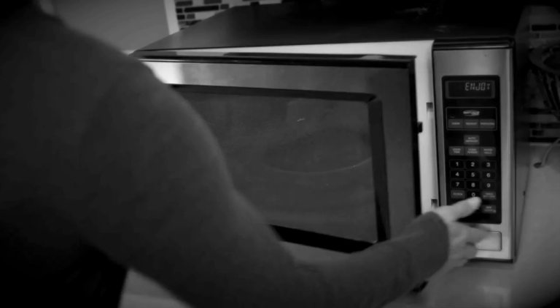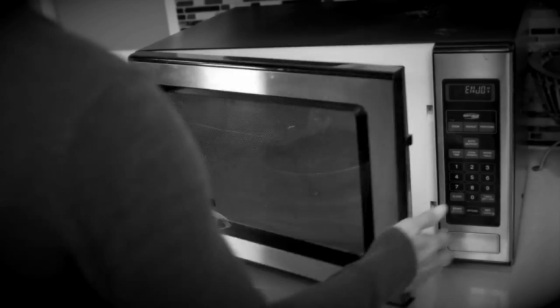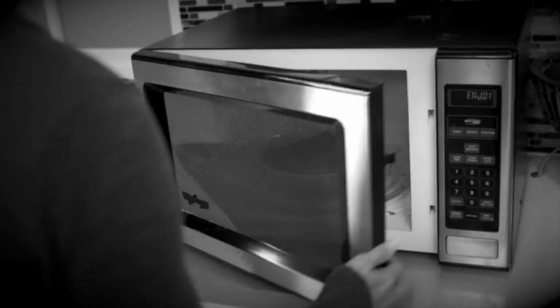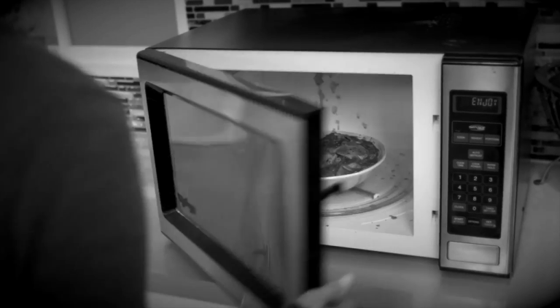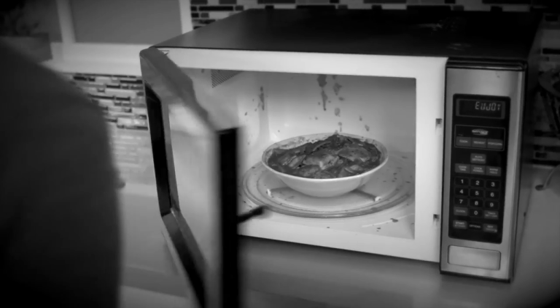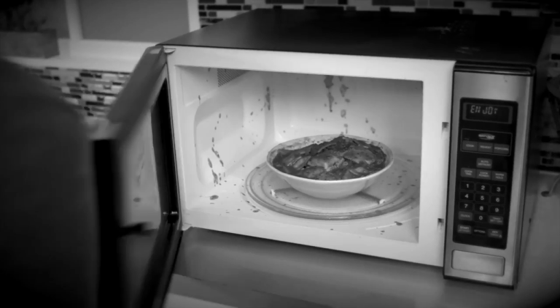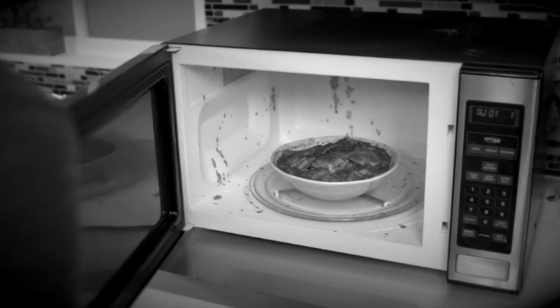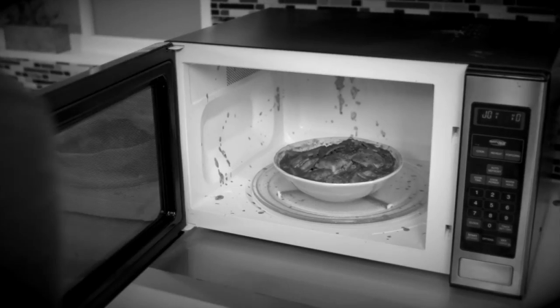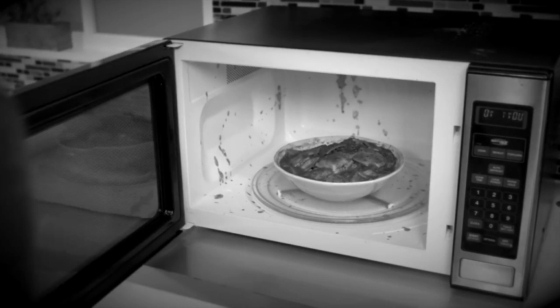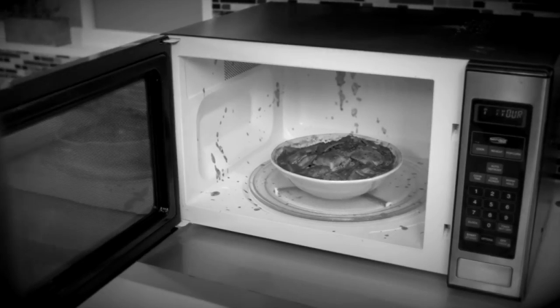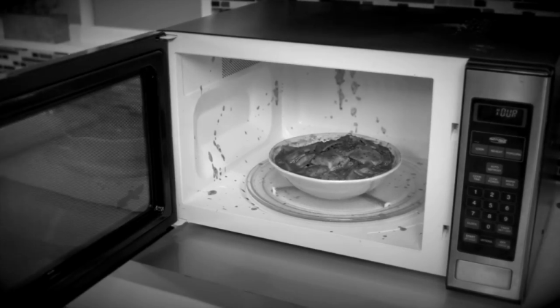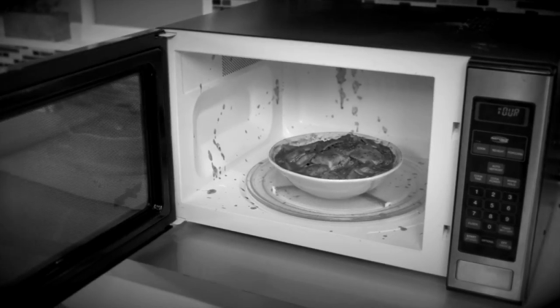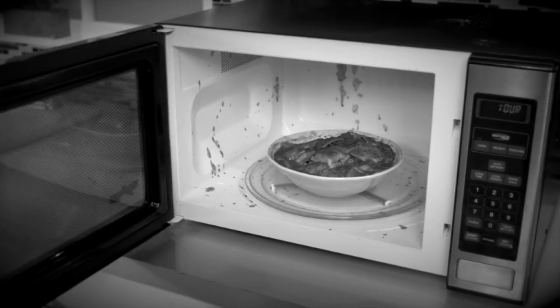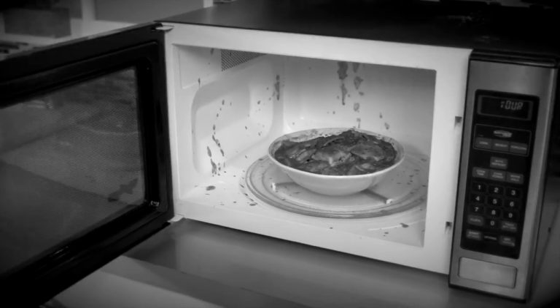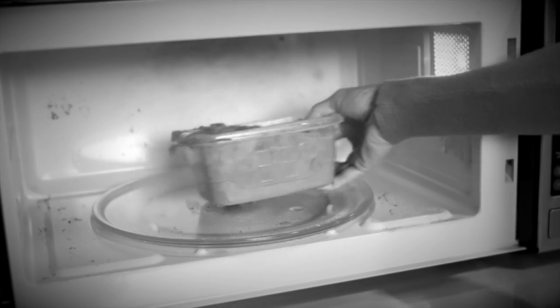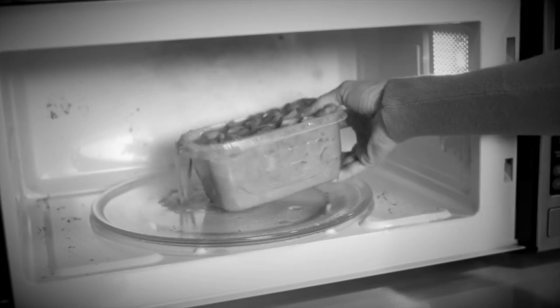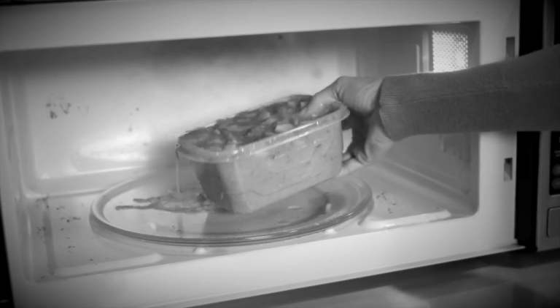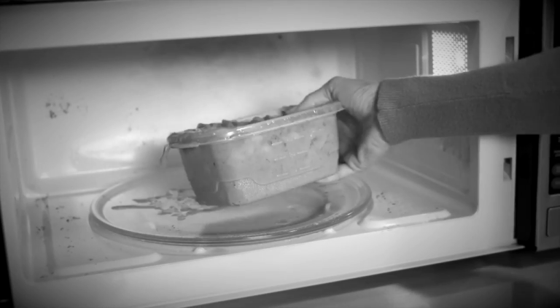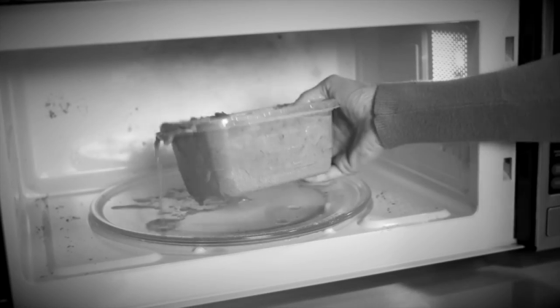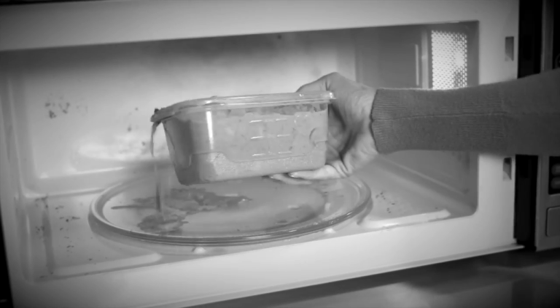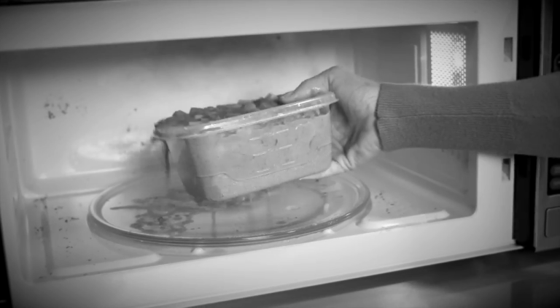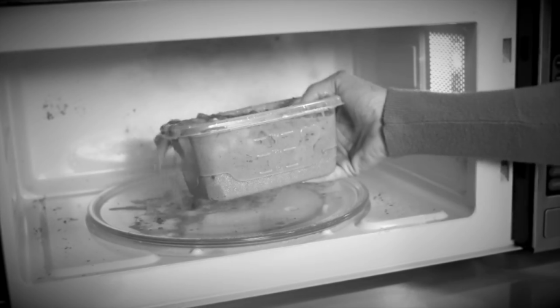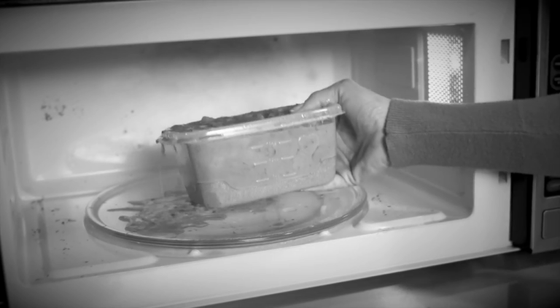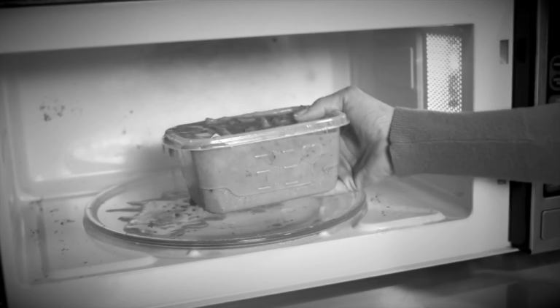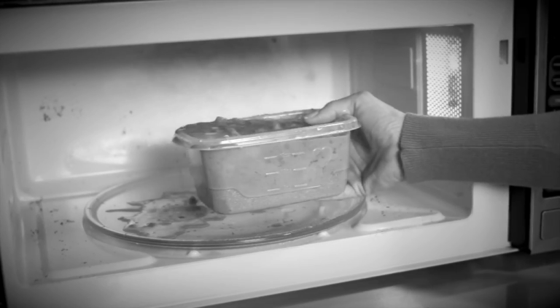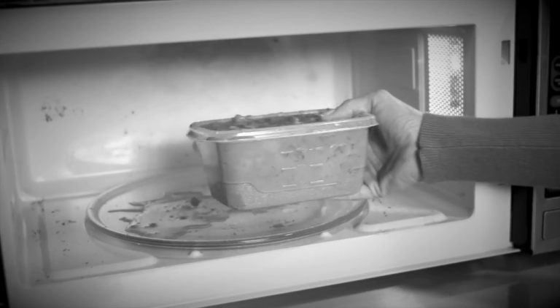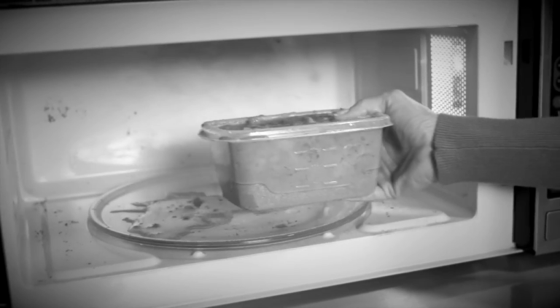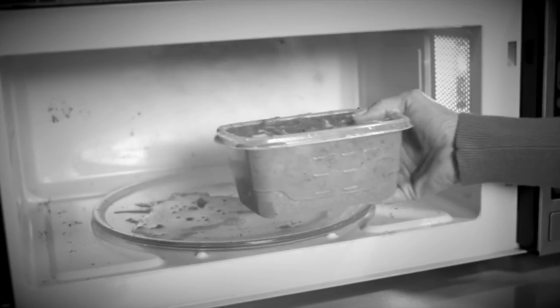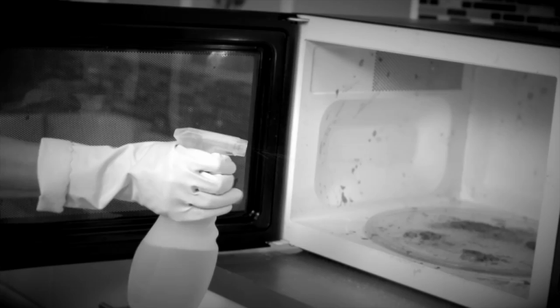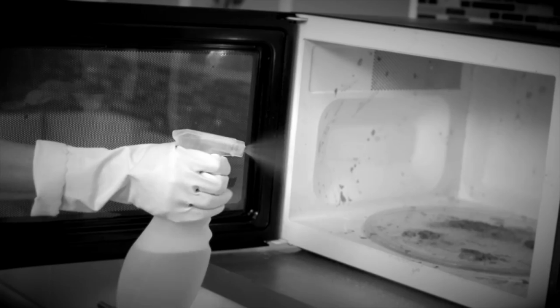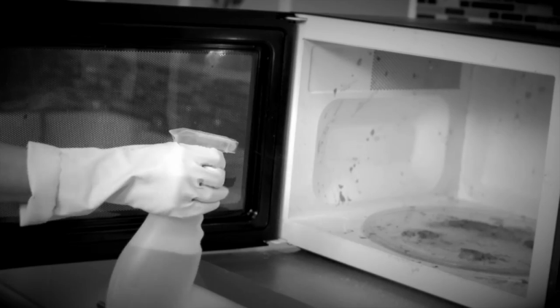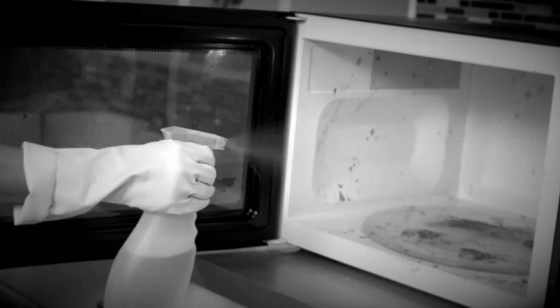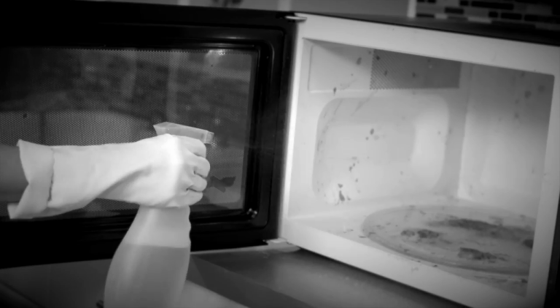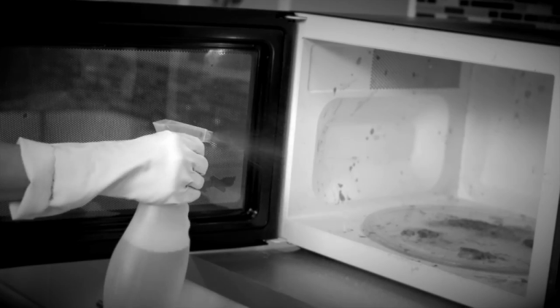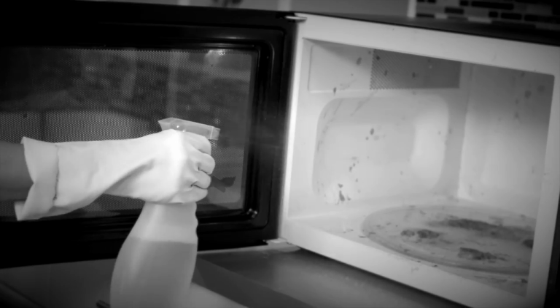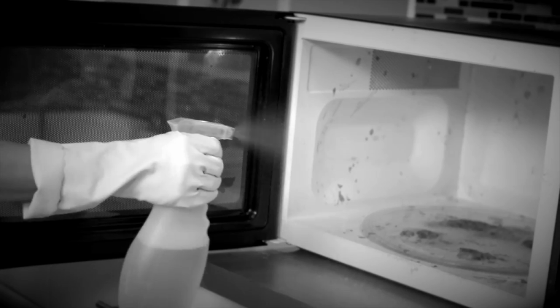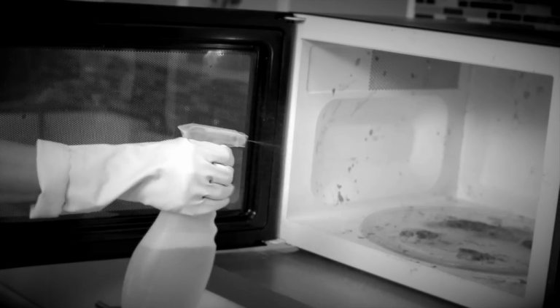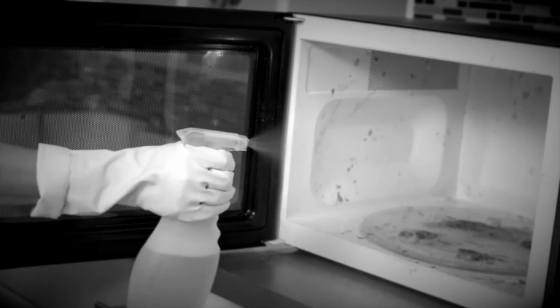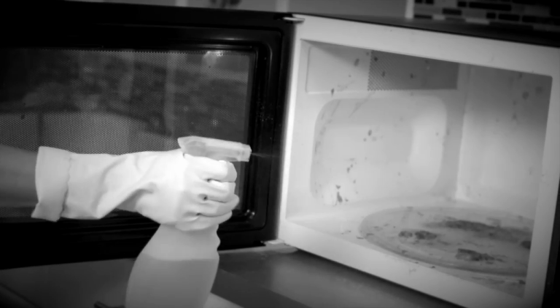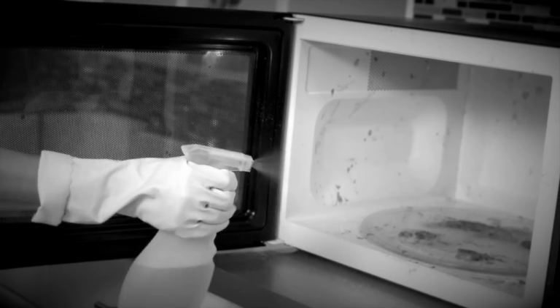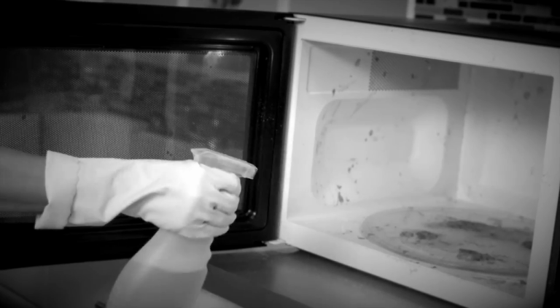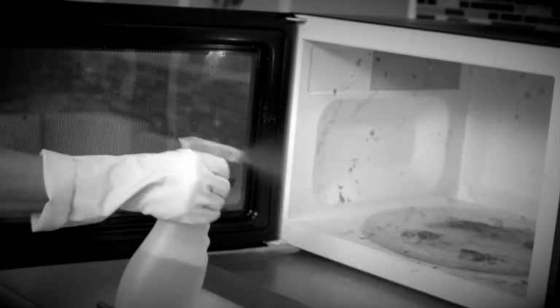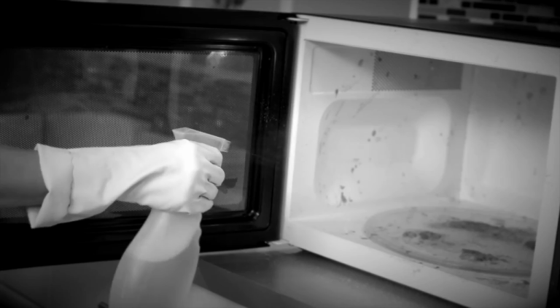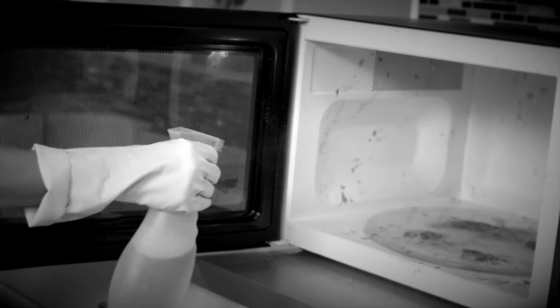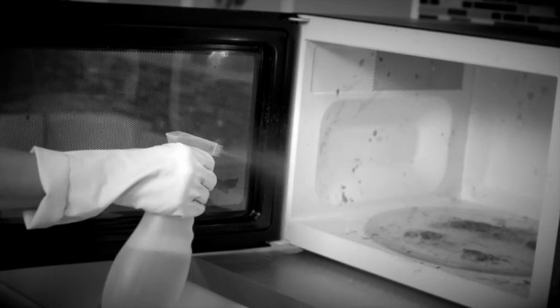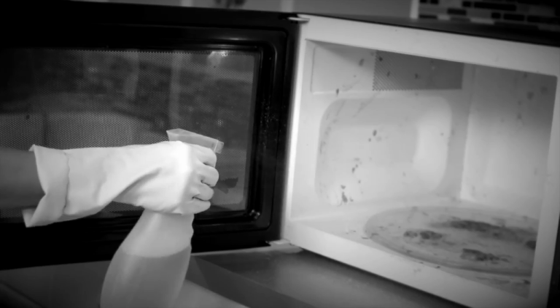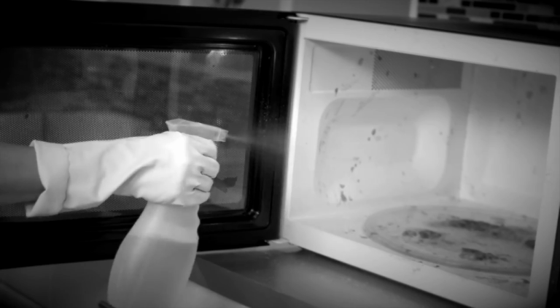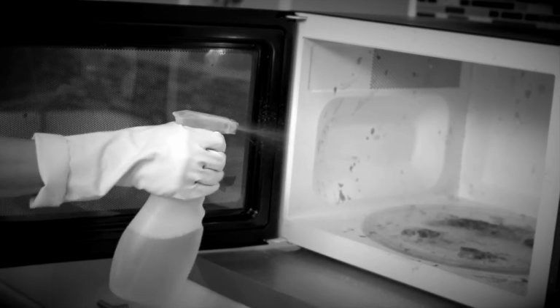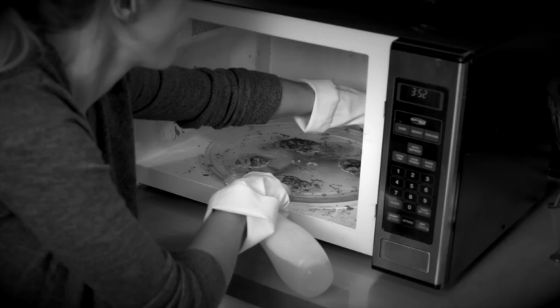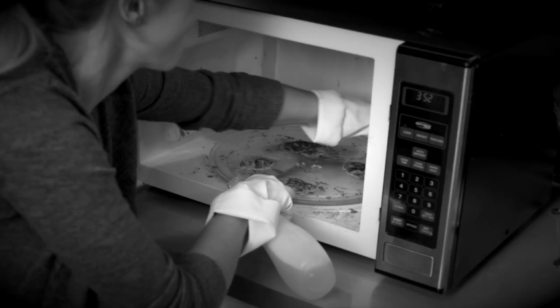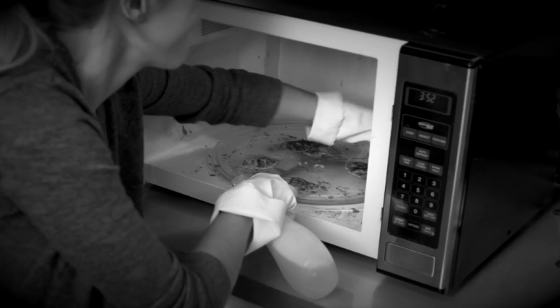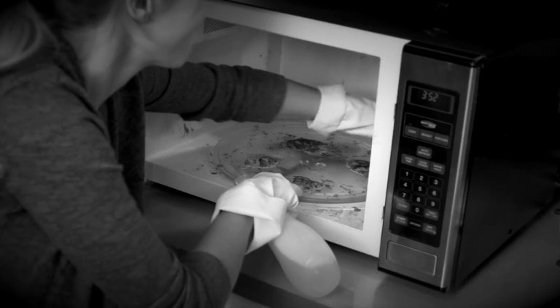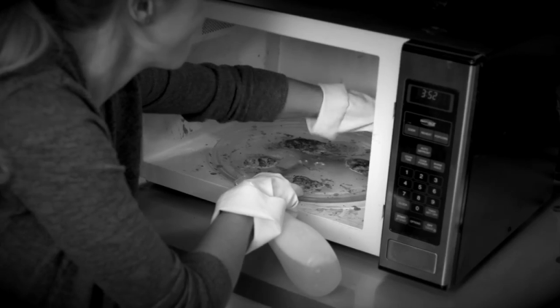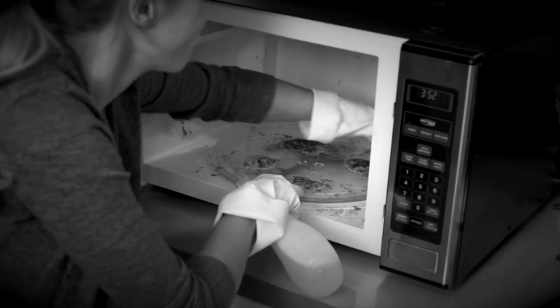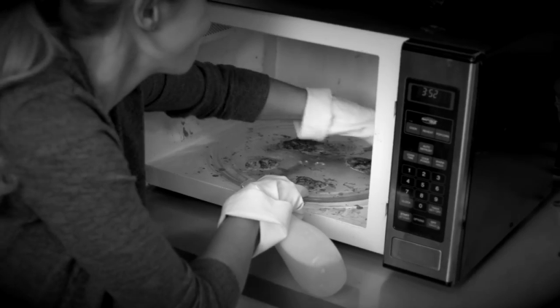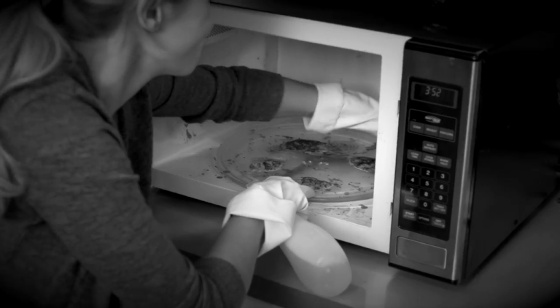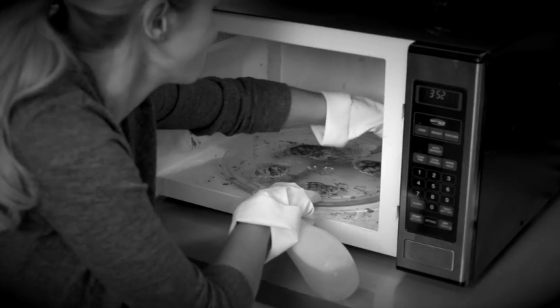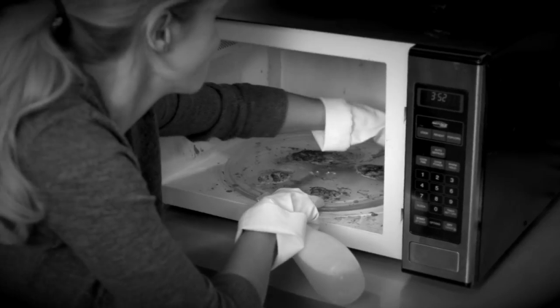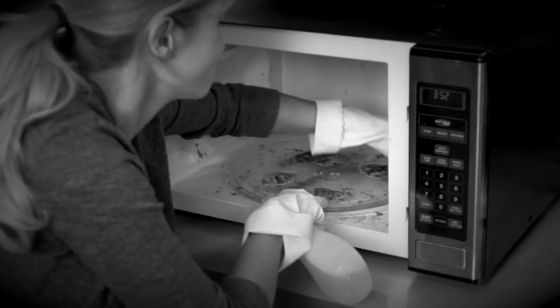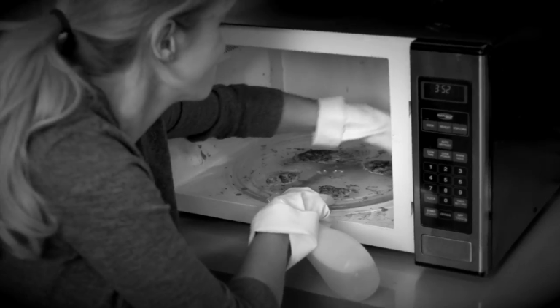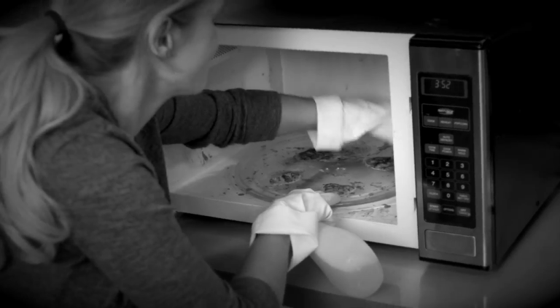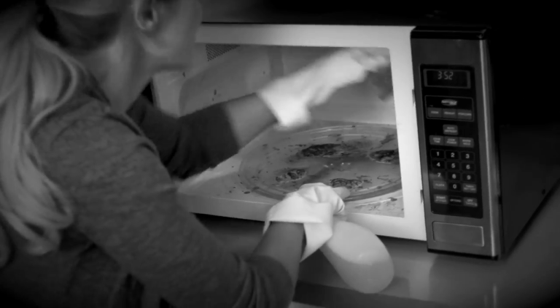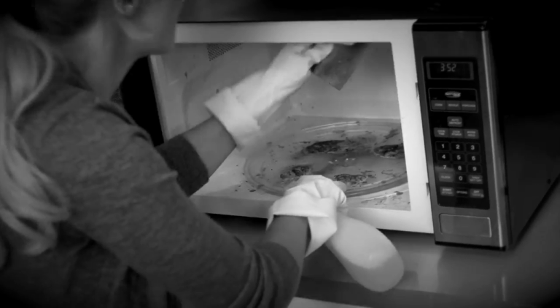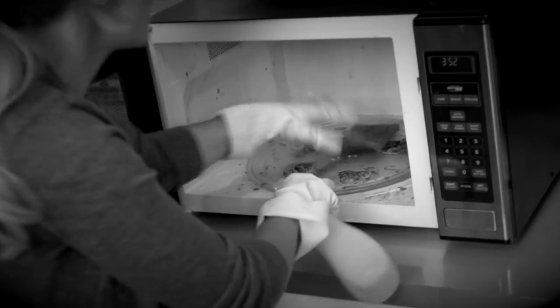Microwave meals splatter, splash and spill, forcing you to clean with harsh chemicals, but you still end up scraping and scrubbing.